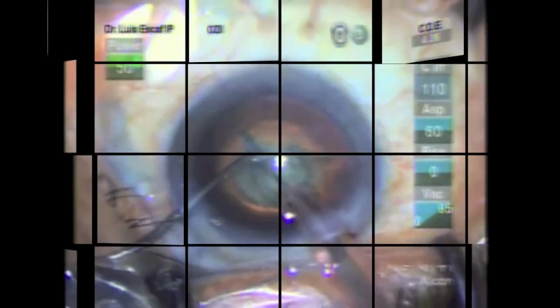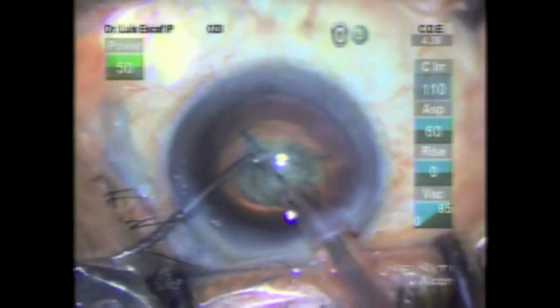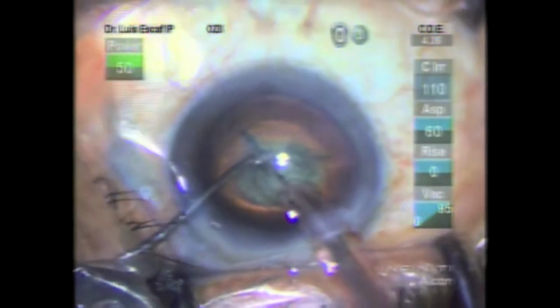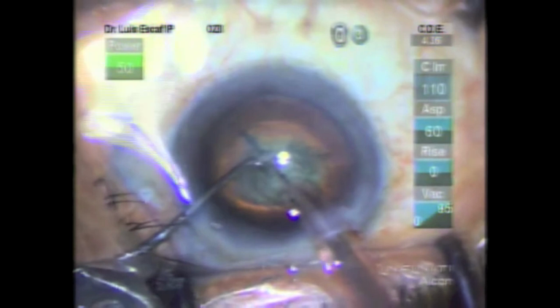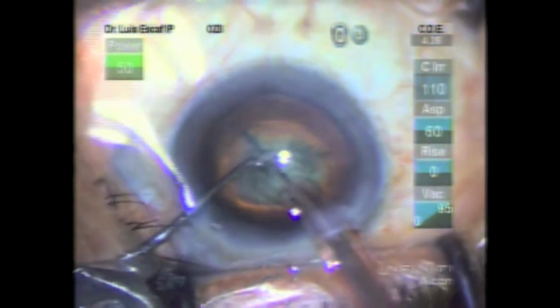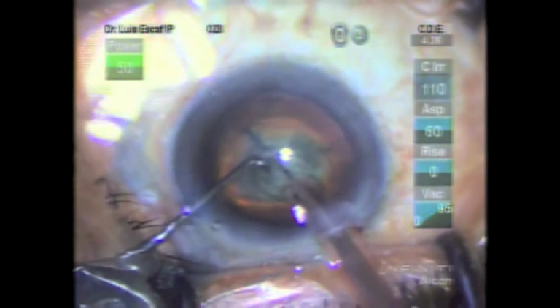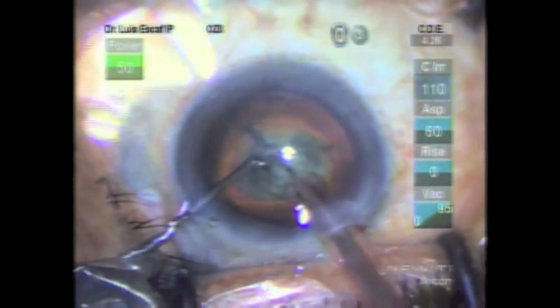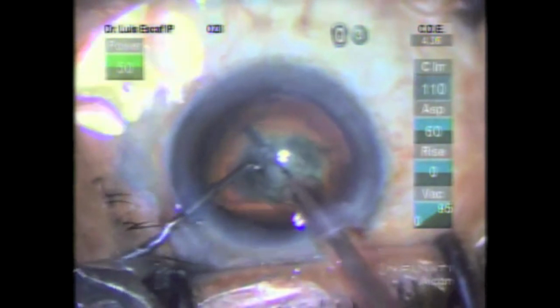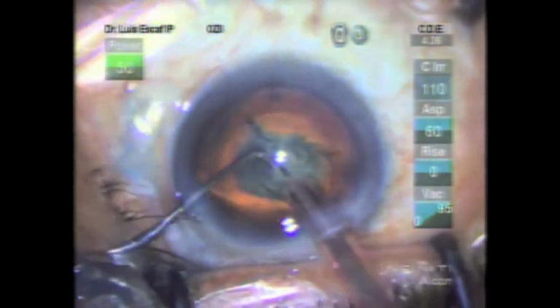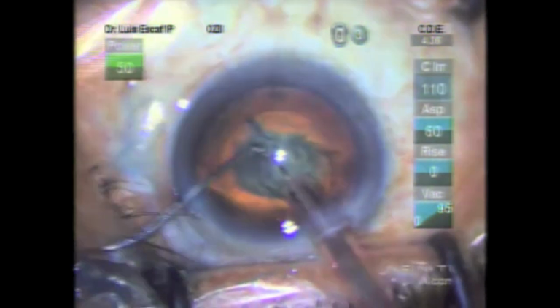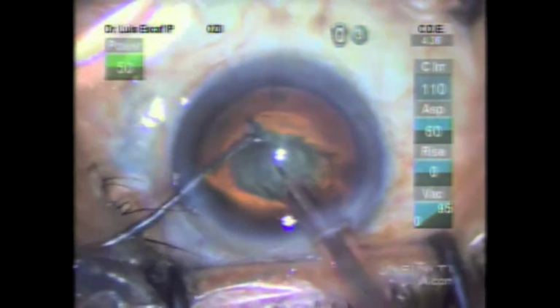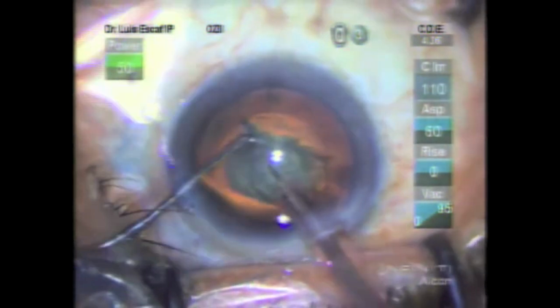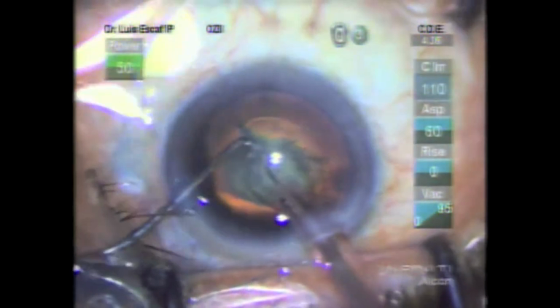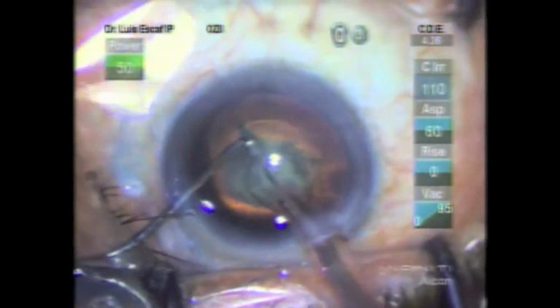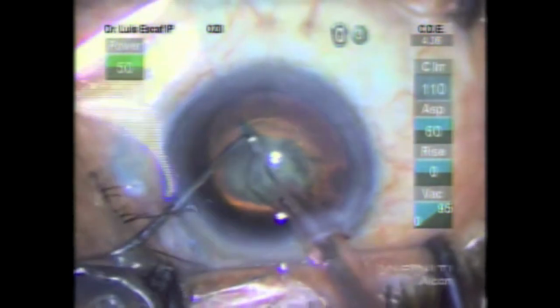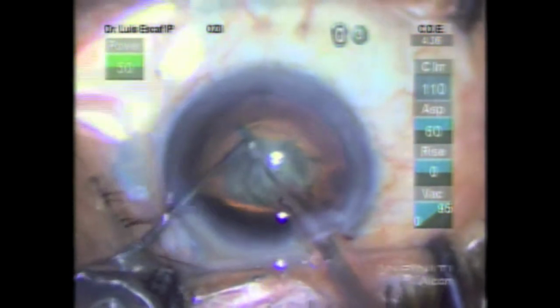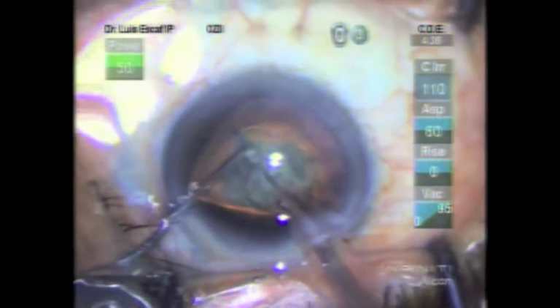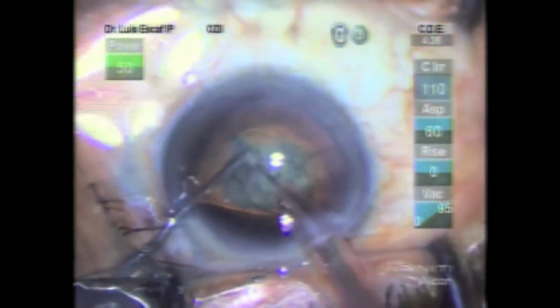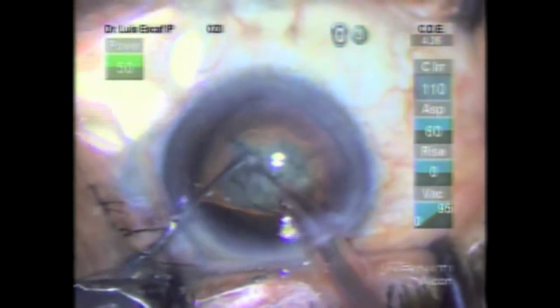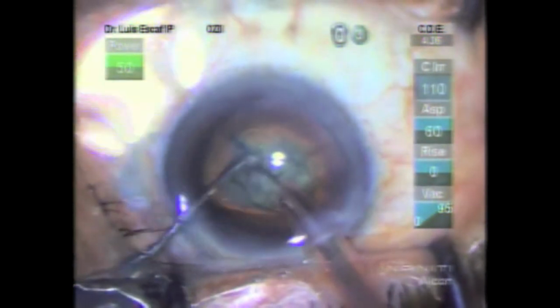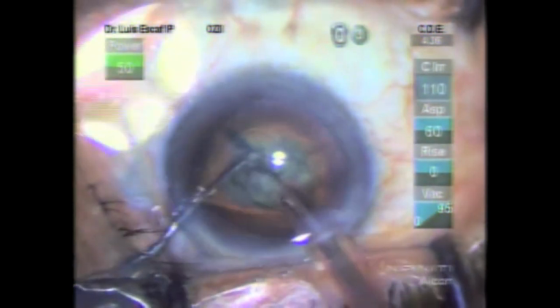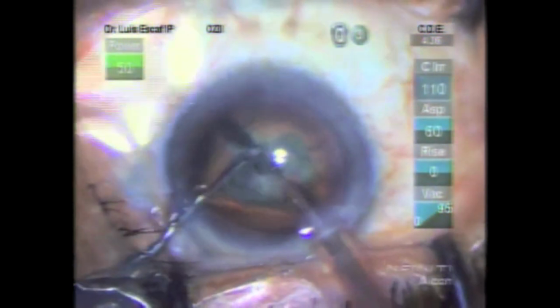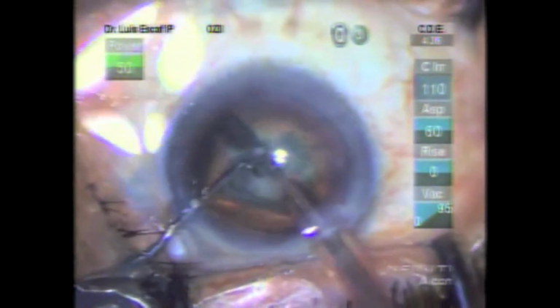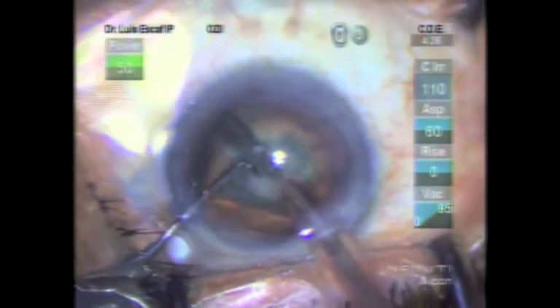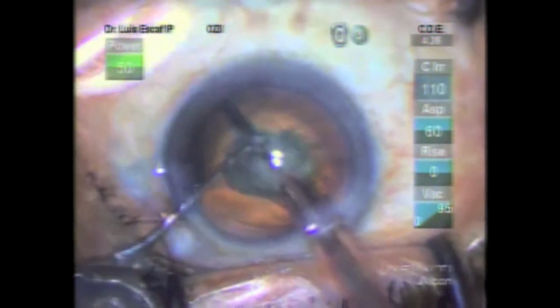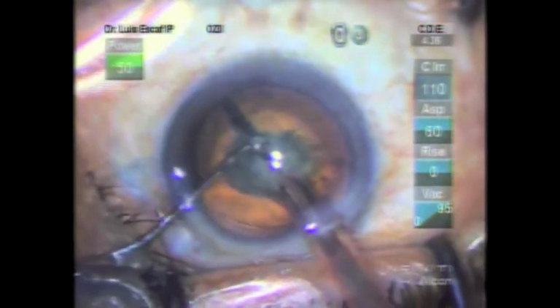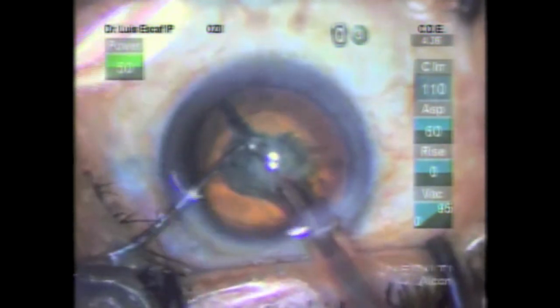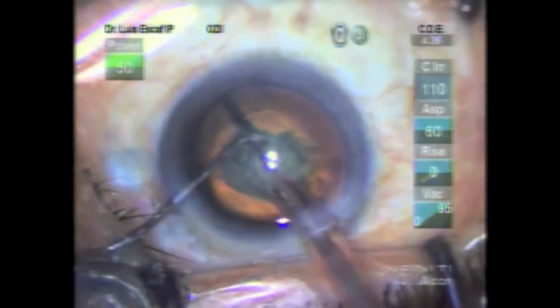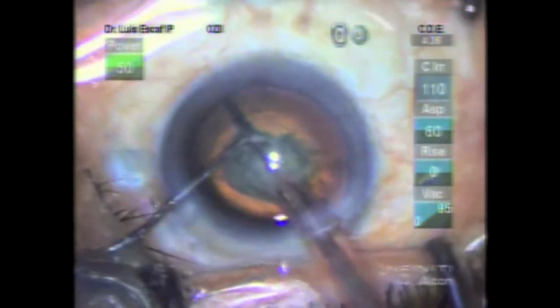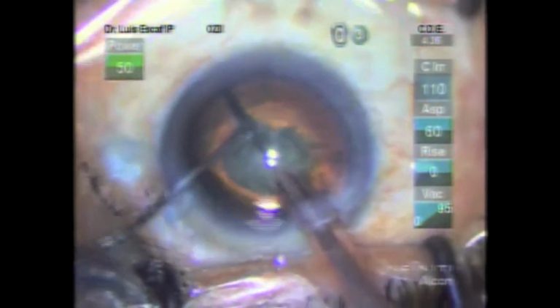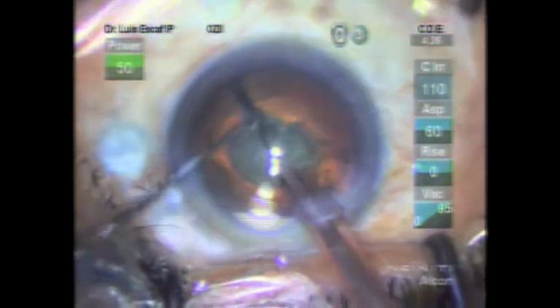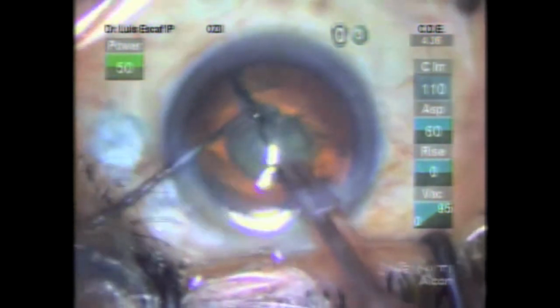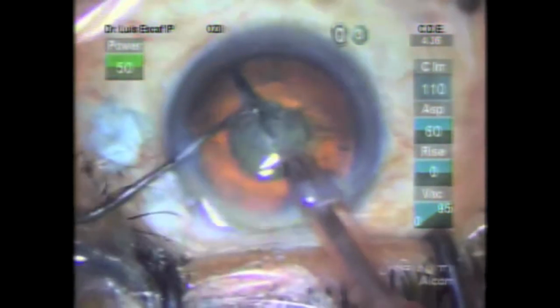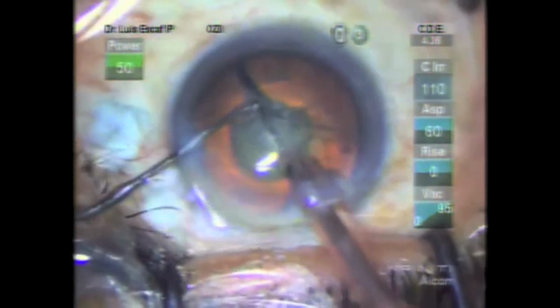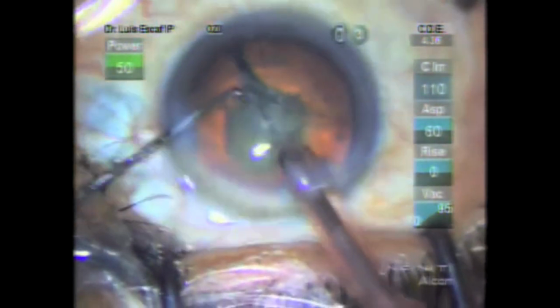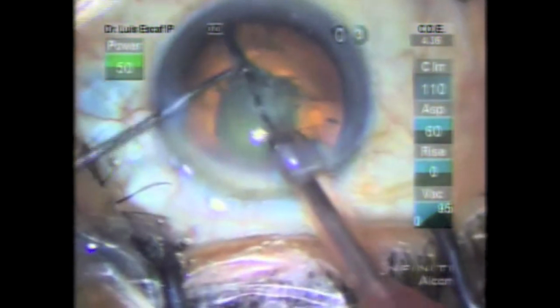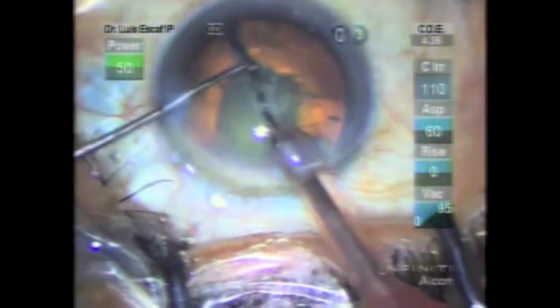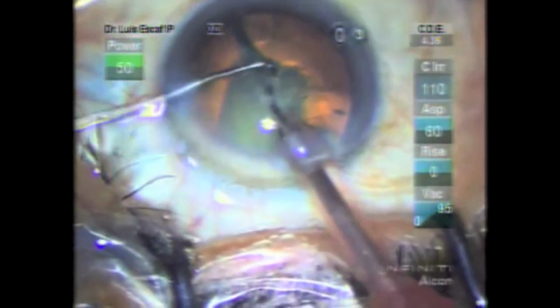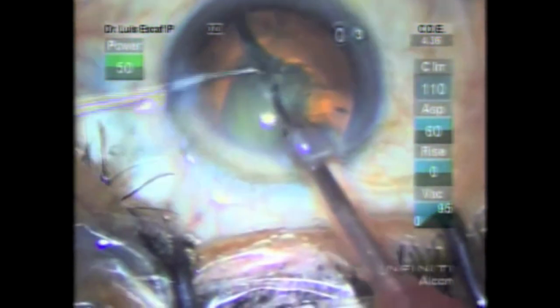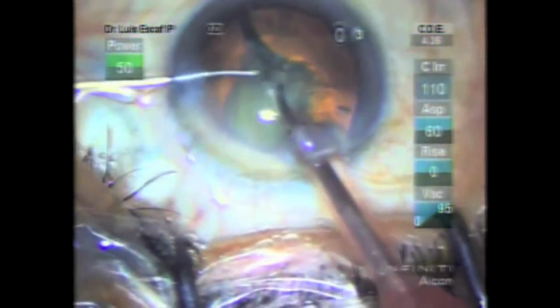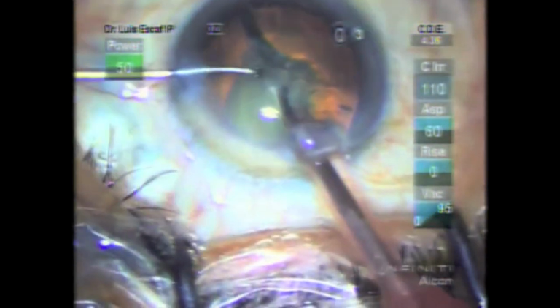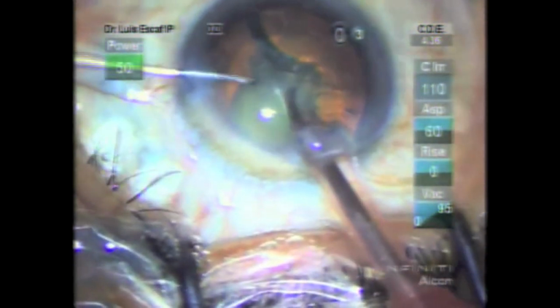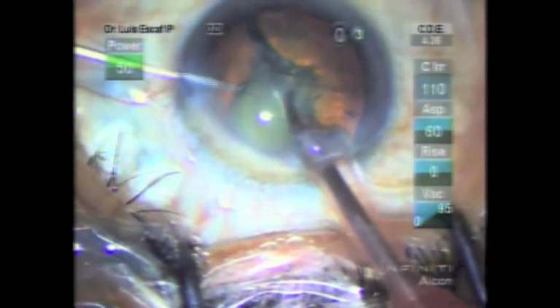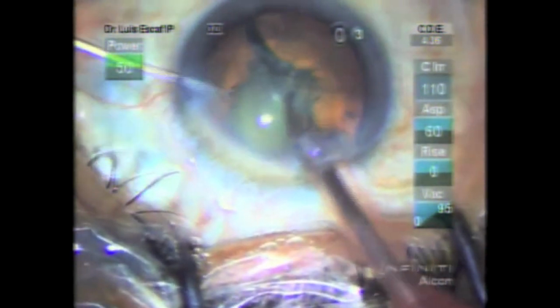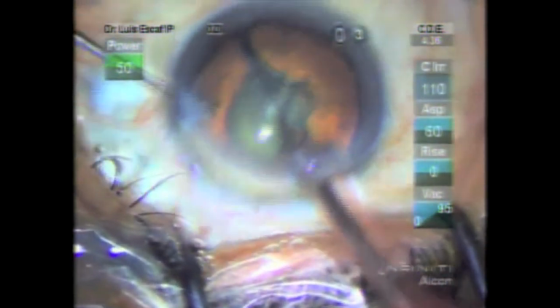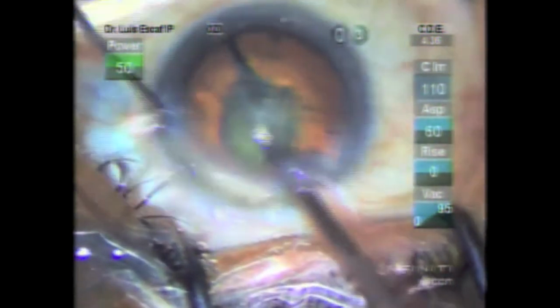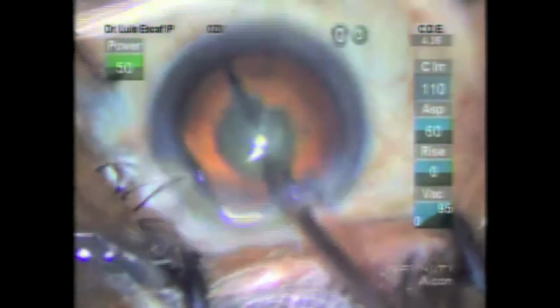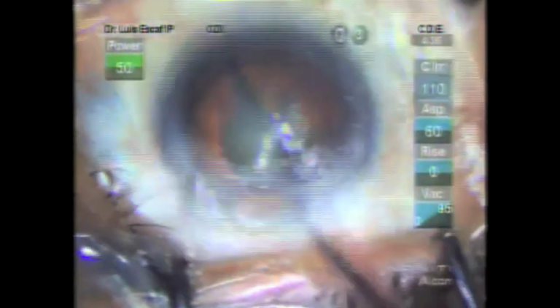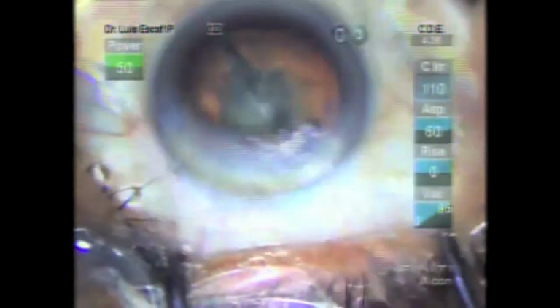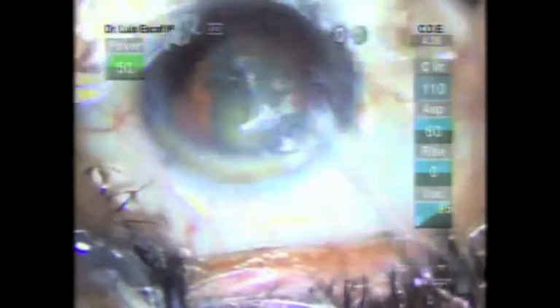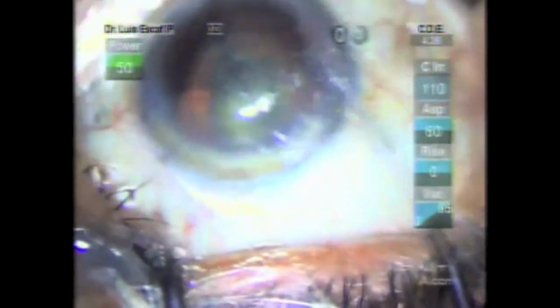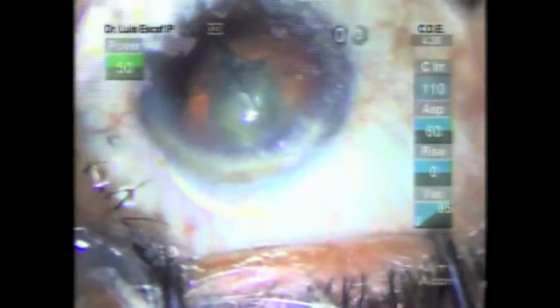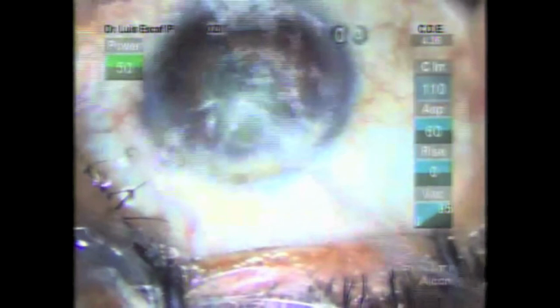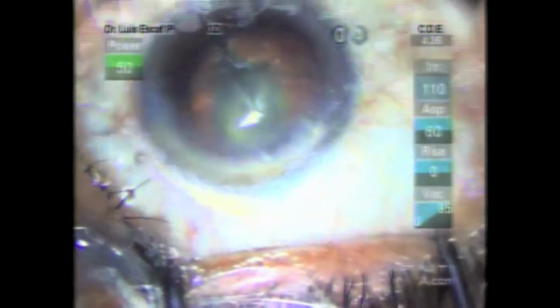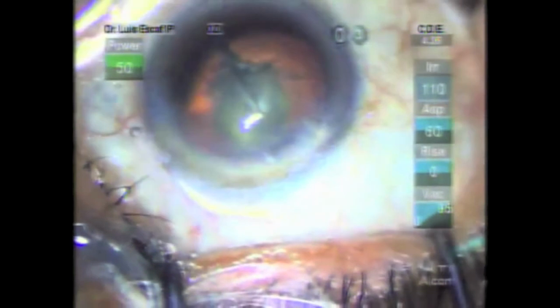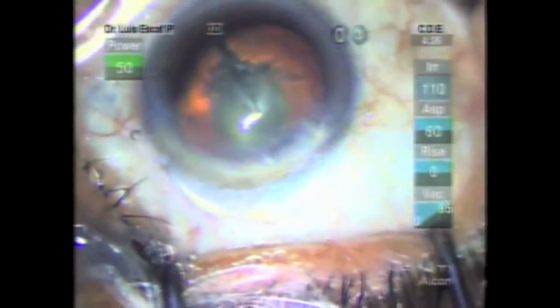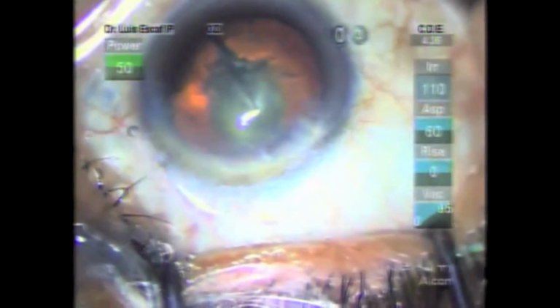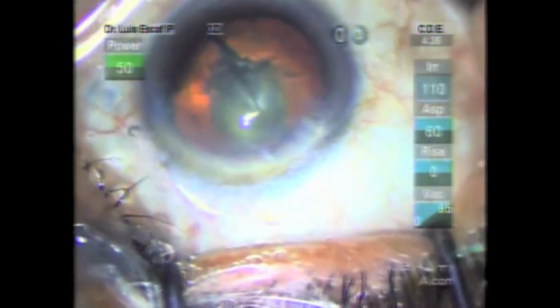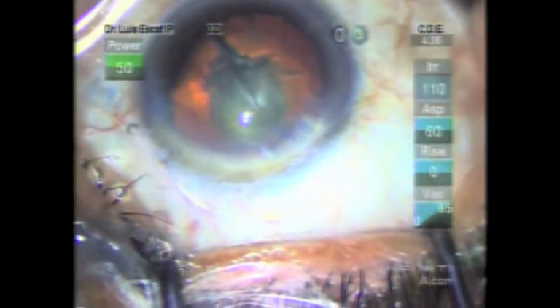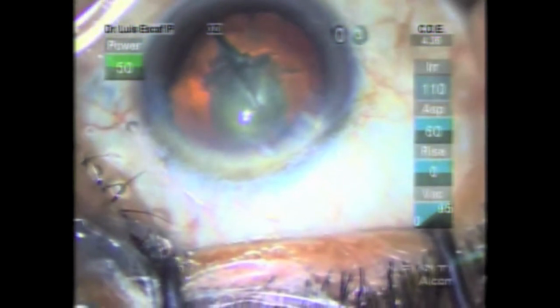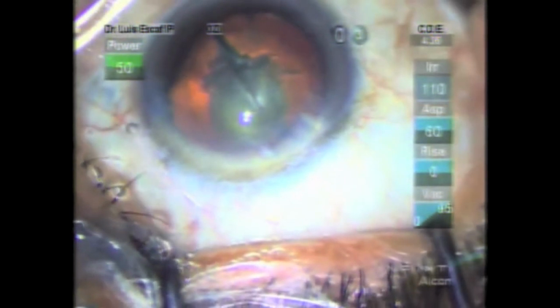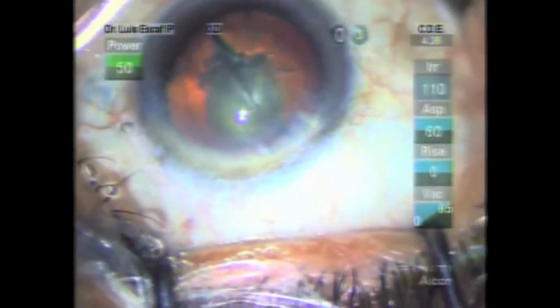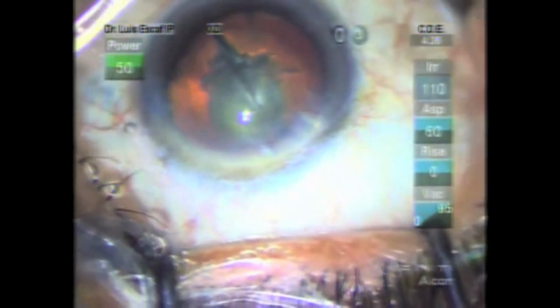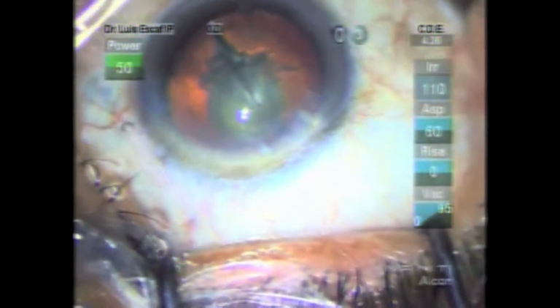In this case, we can see how the trypan blue flows through the groove.